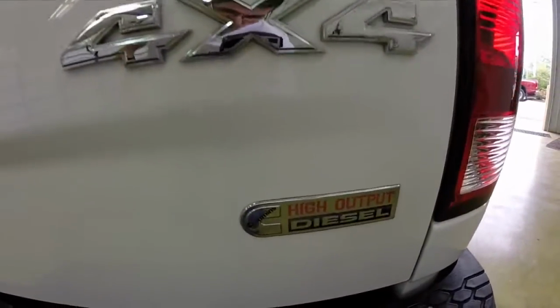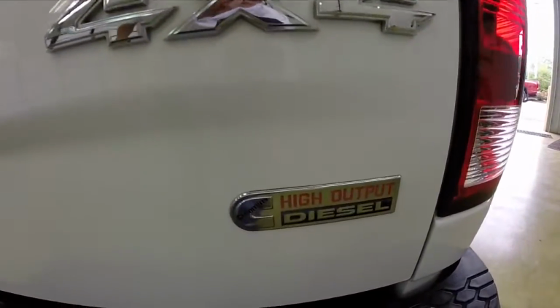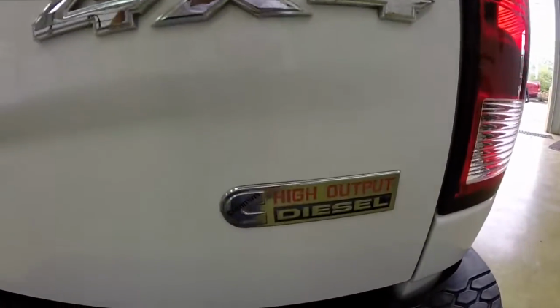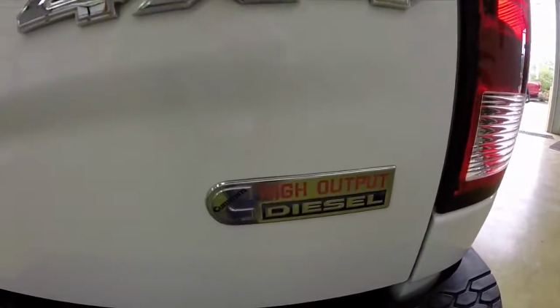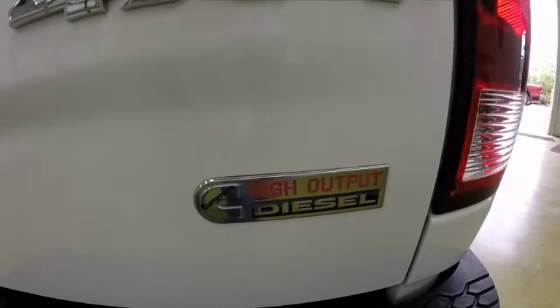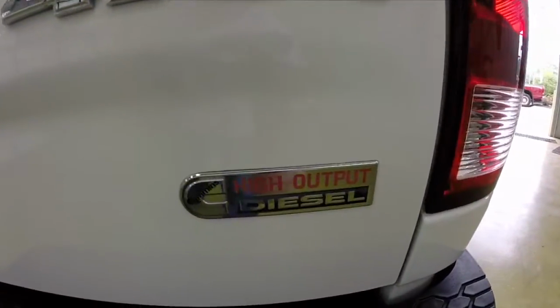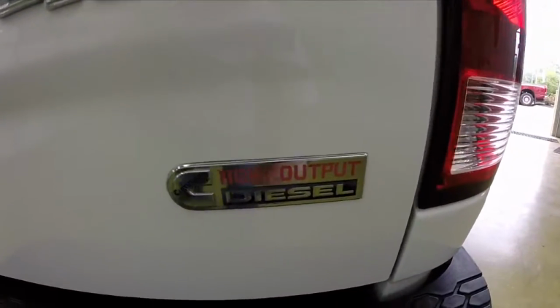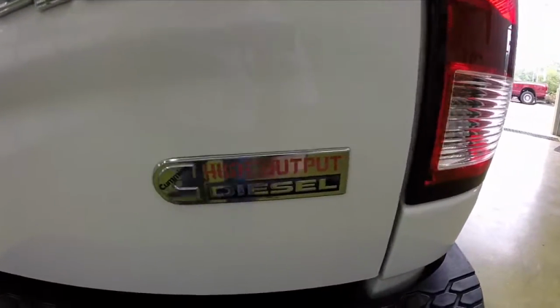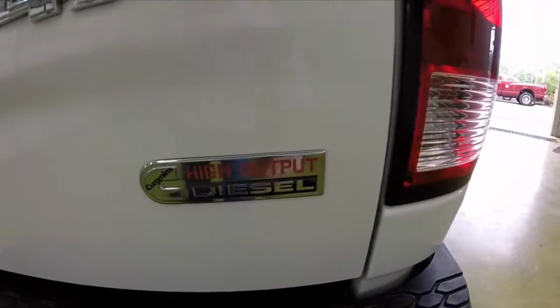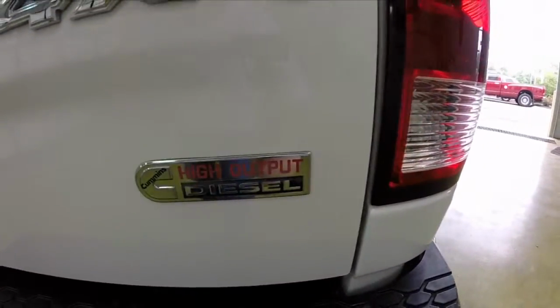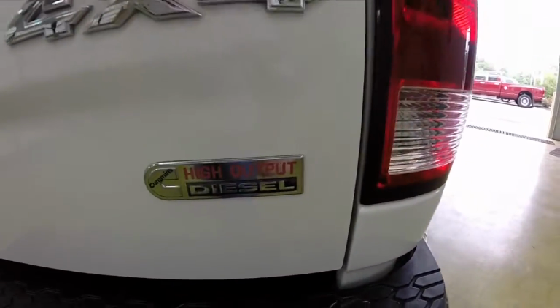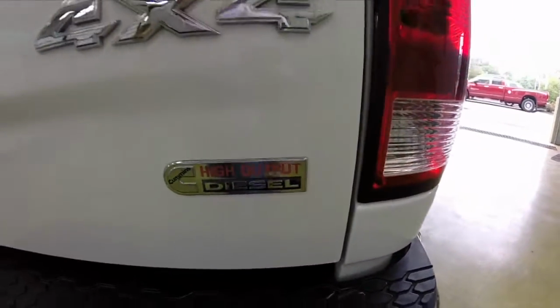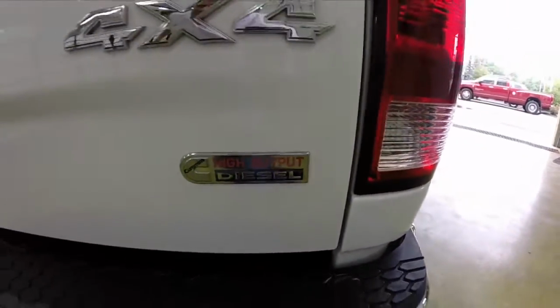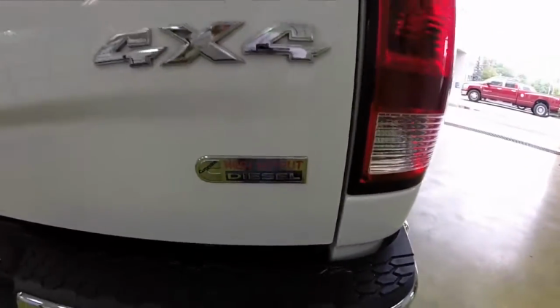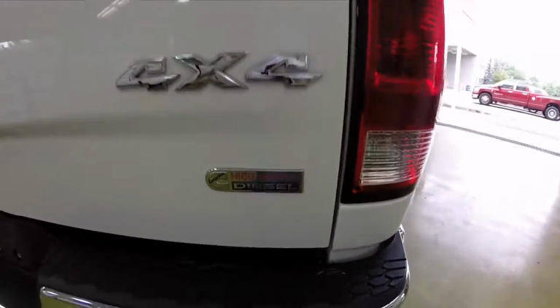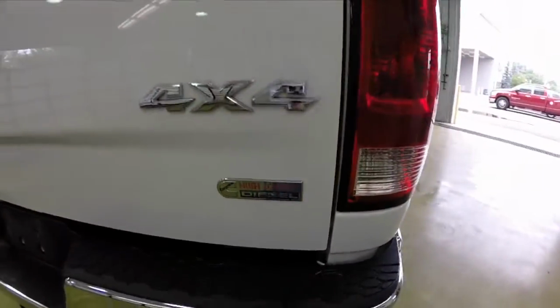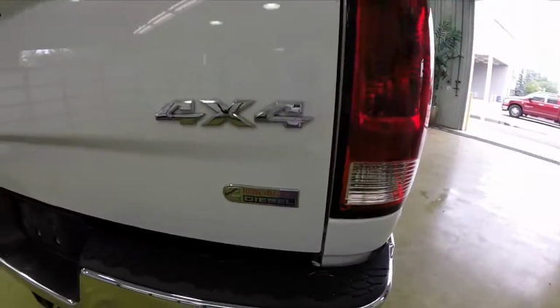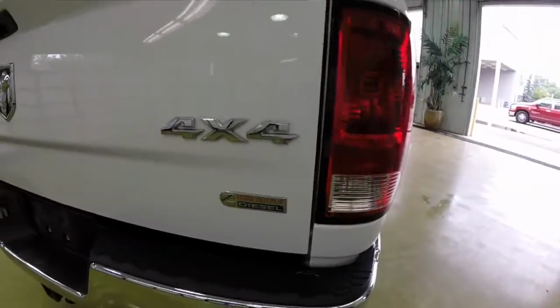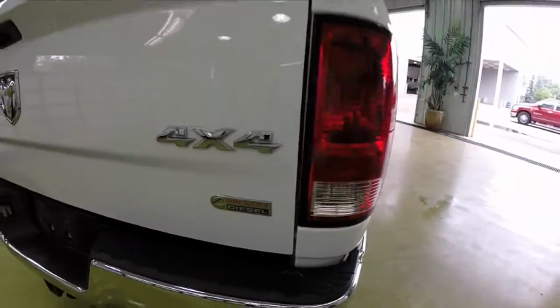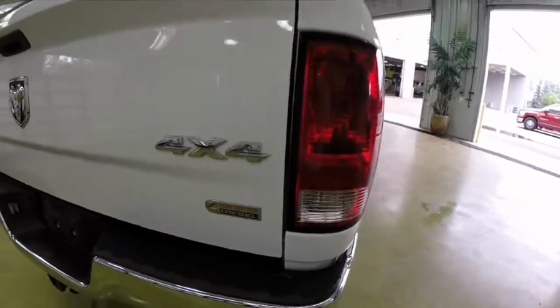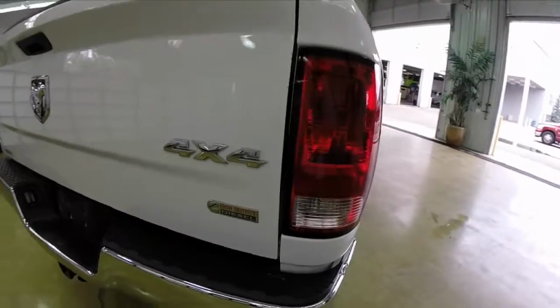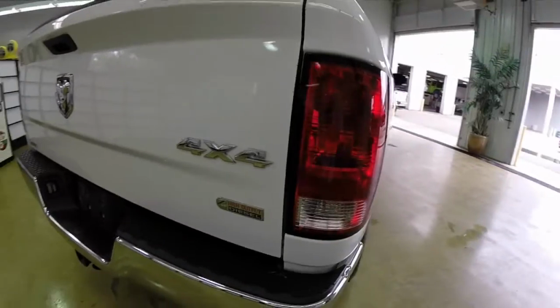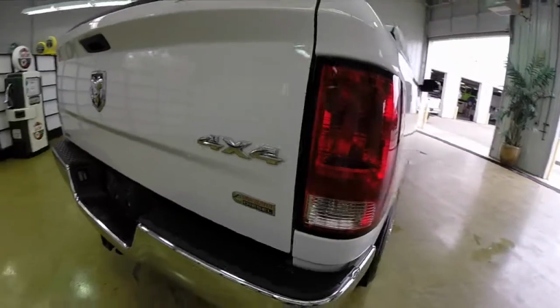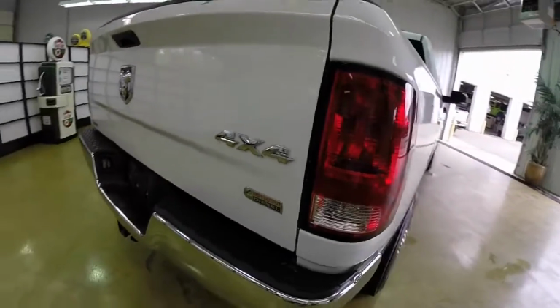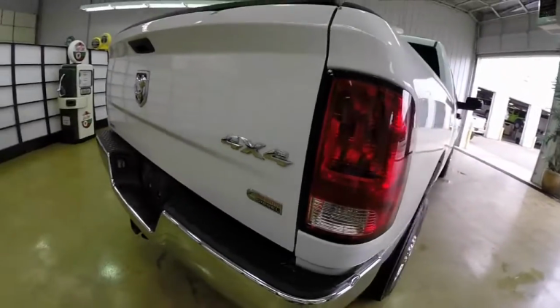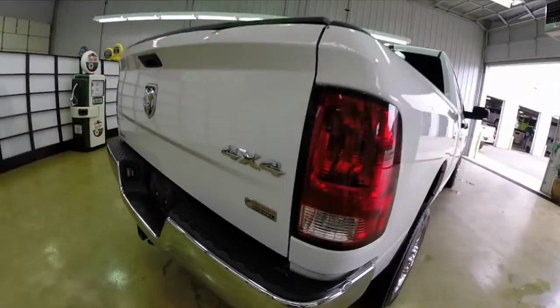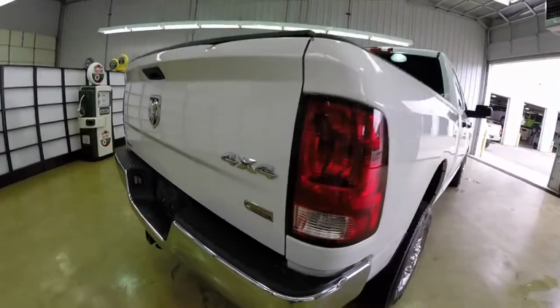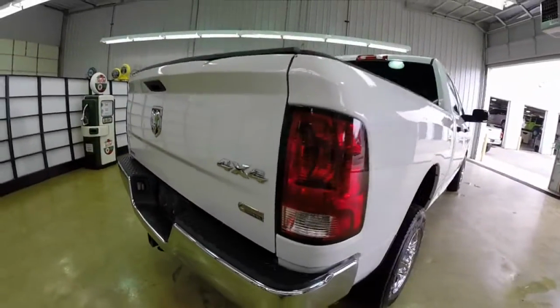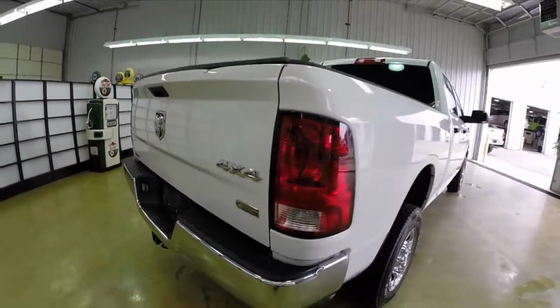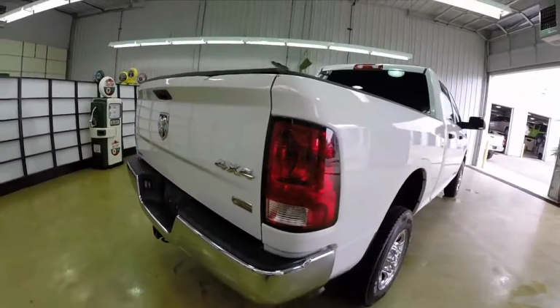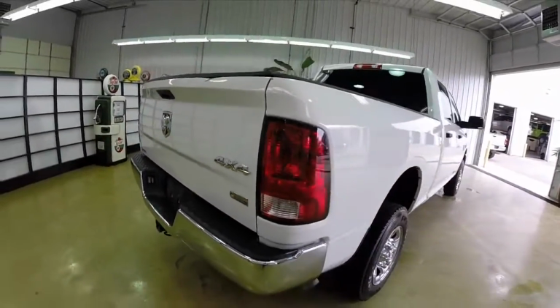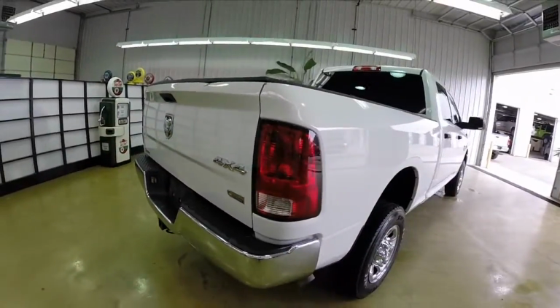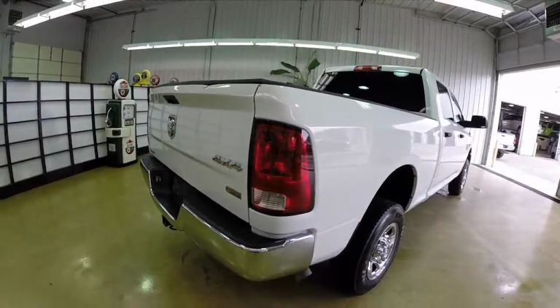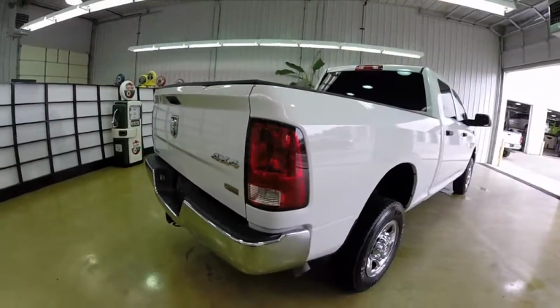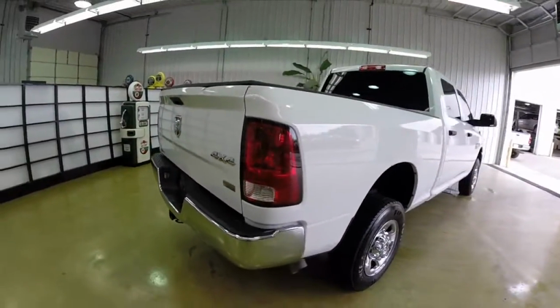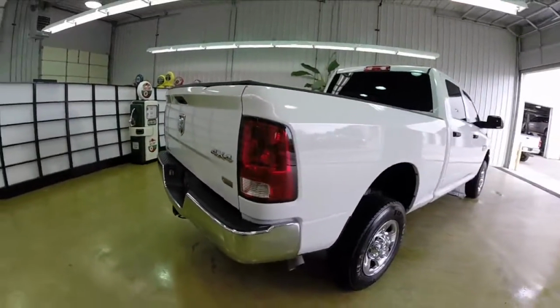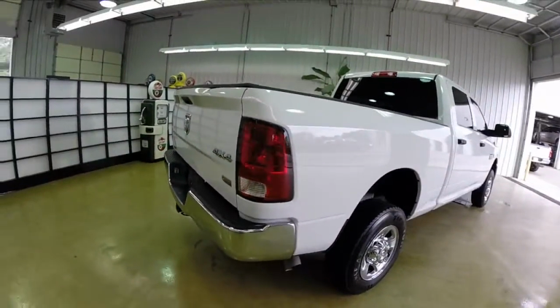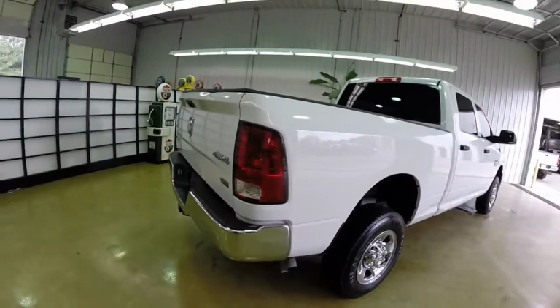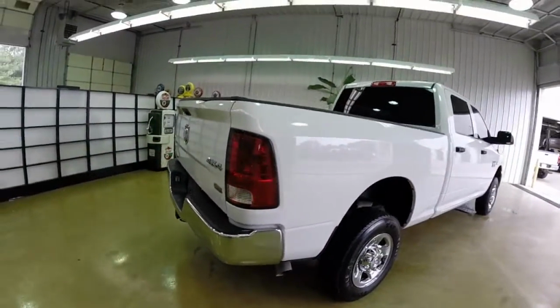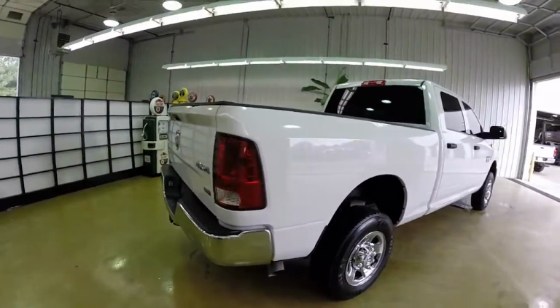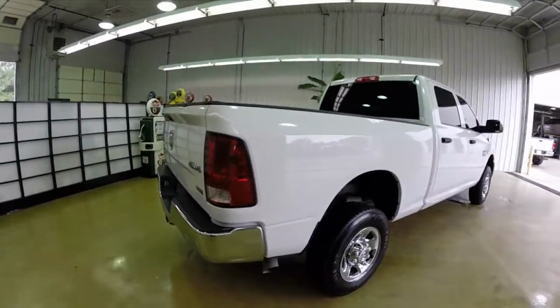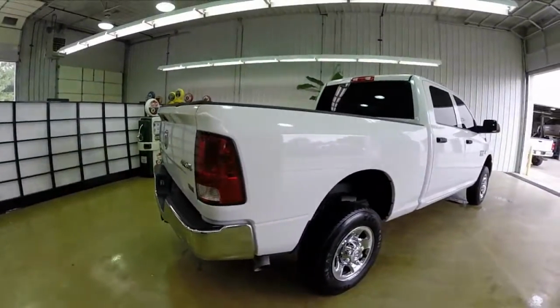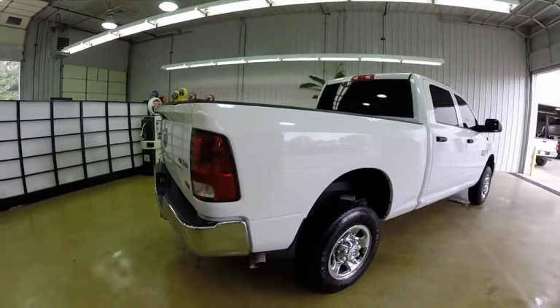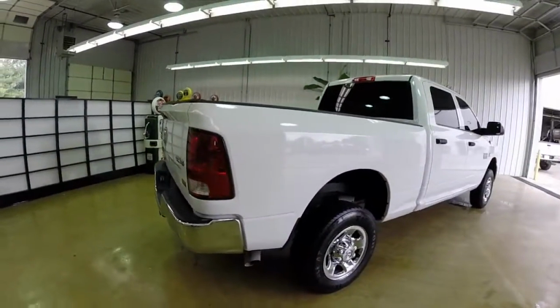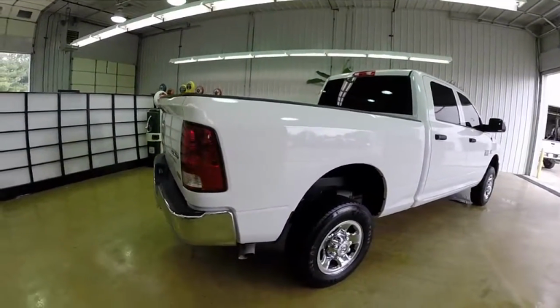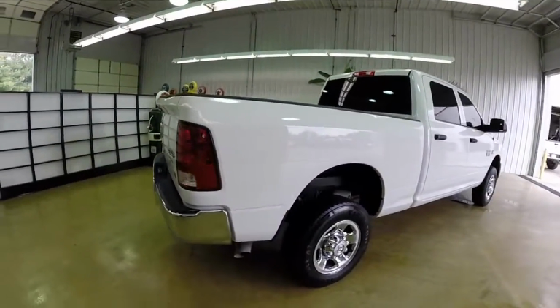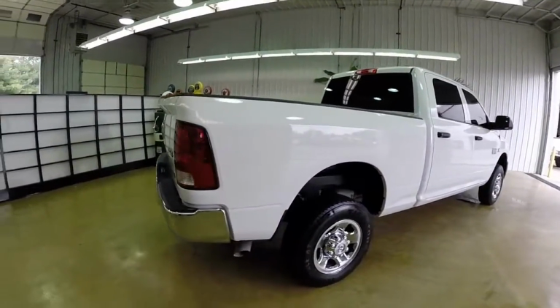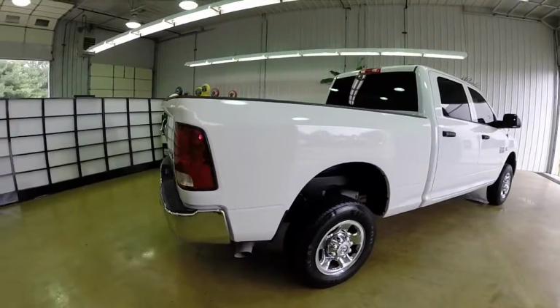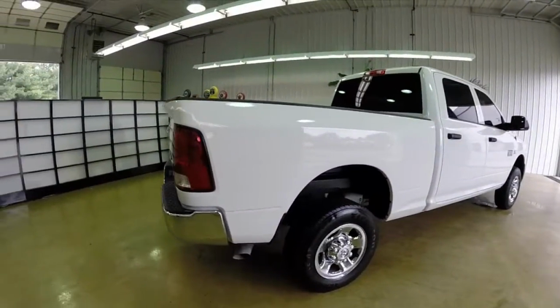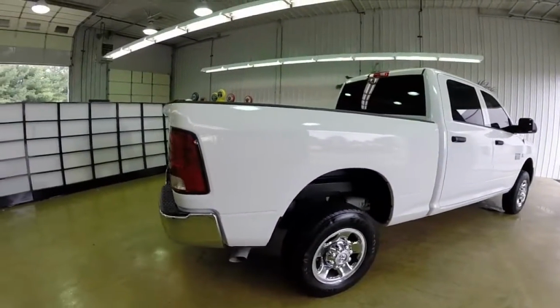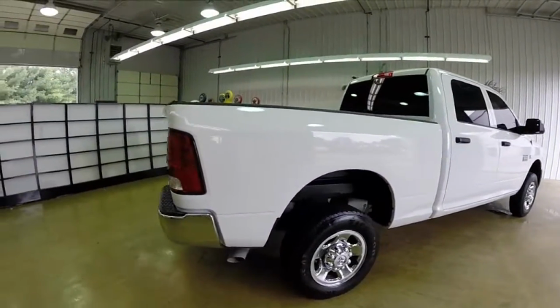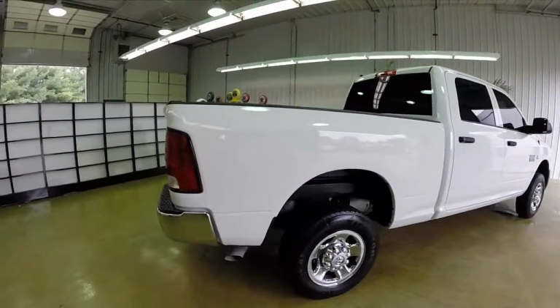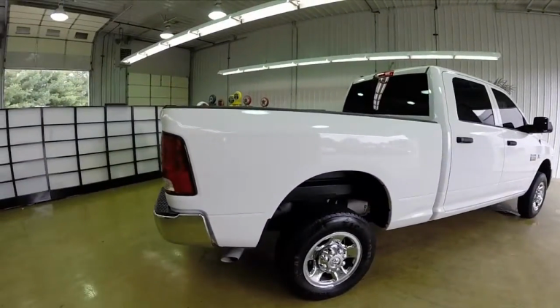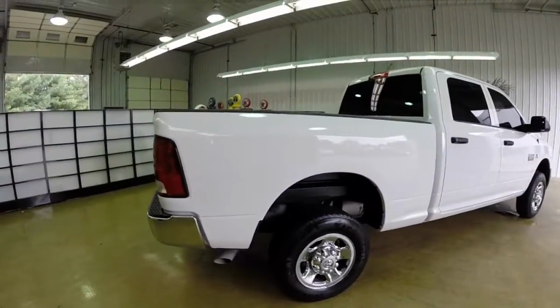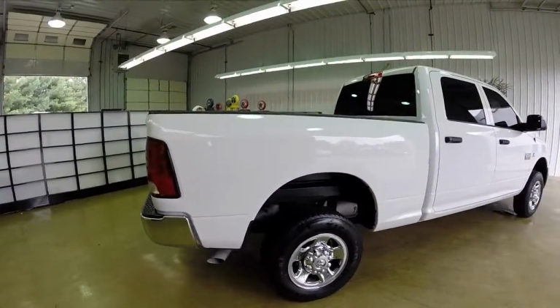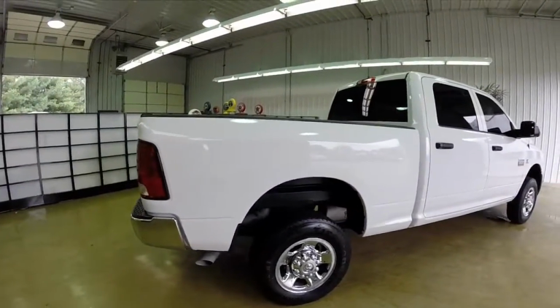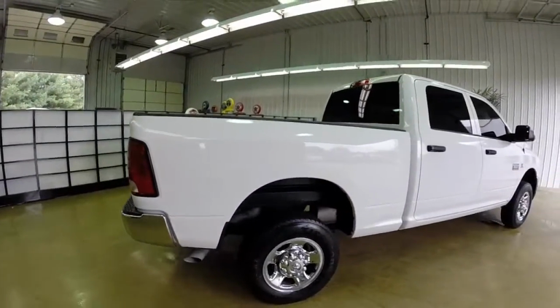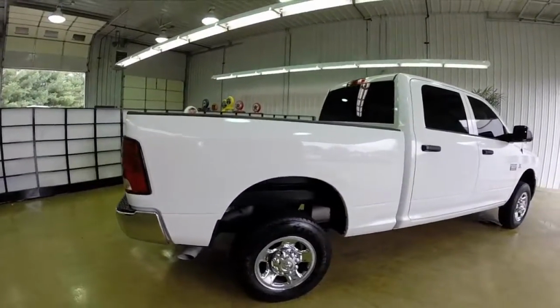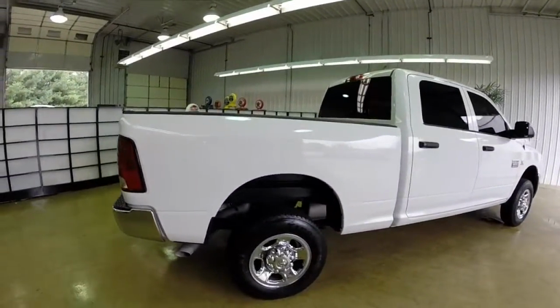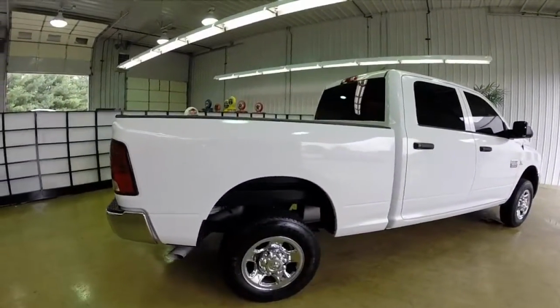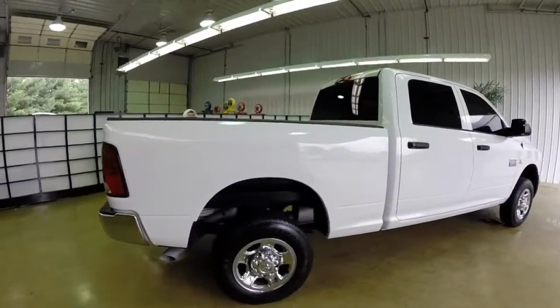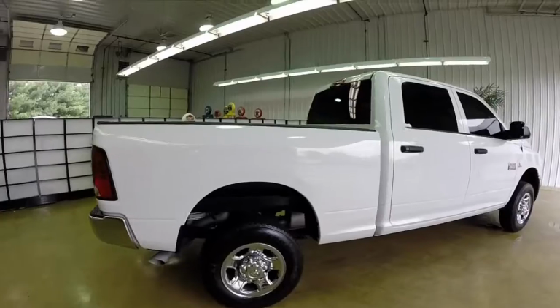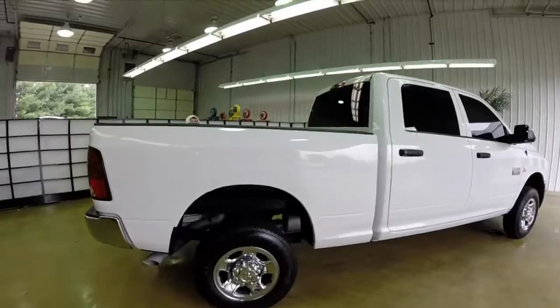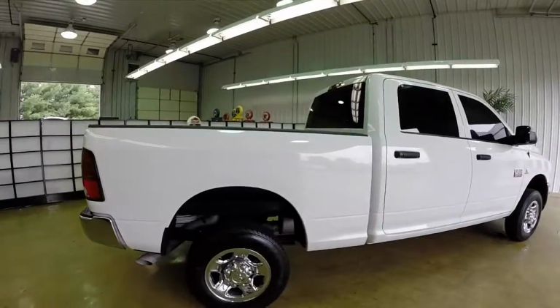This vehicle is also equipped with the black power trailer tow mirrors. They are heated and have integrated signals as well.